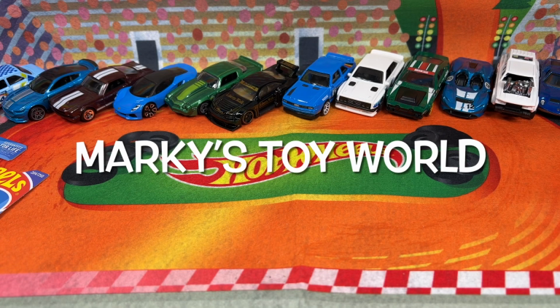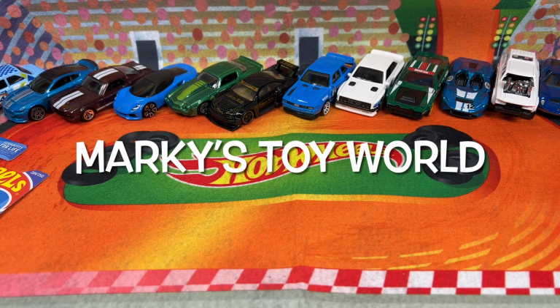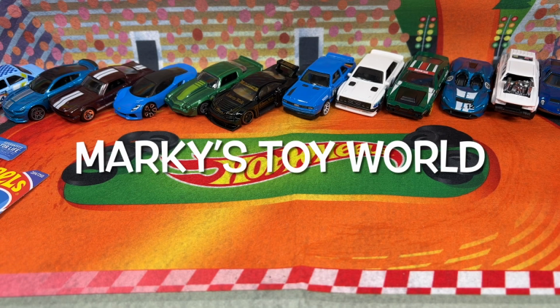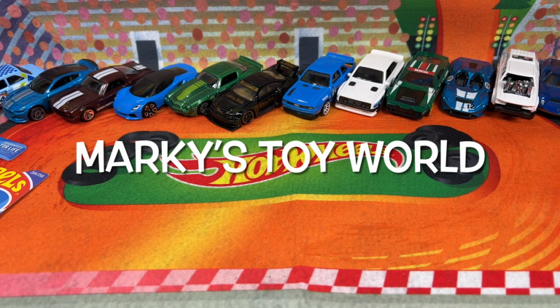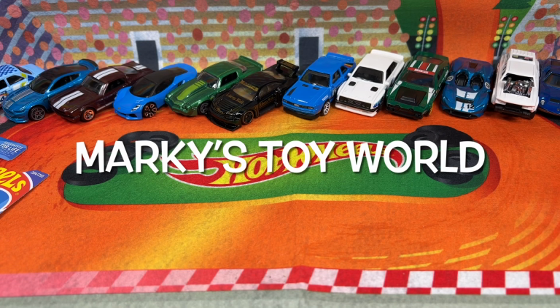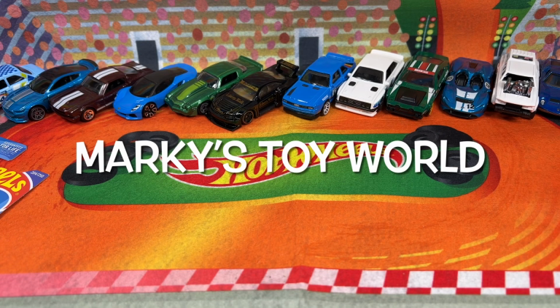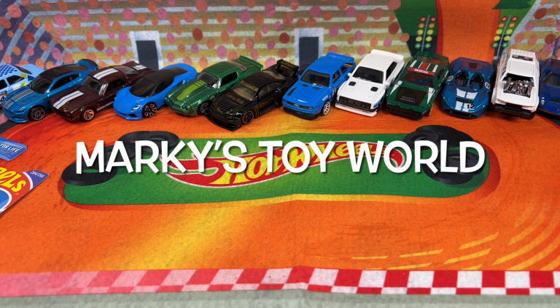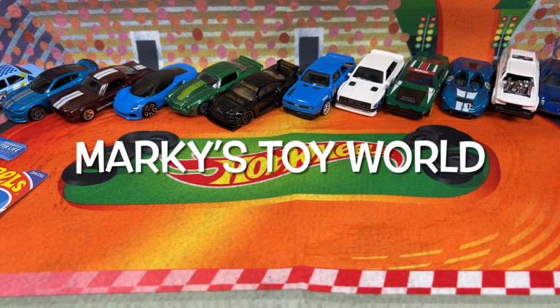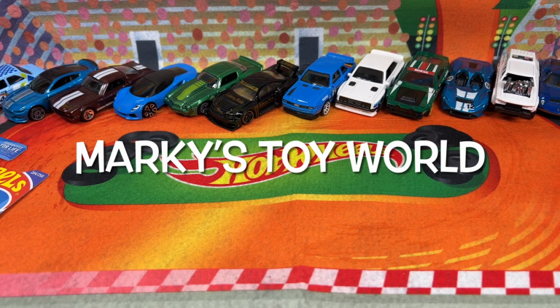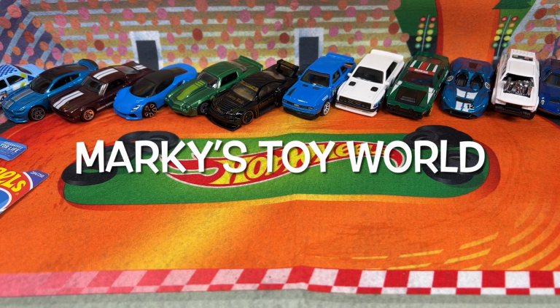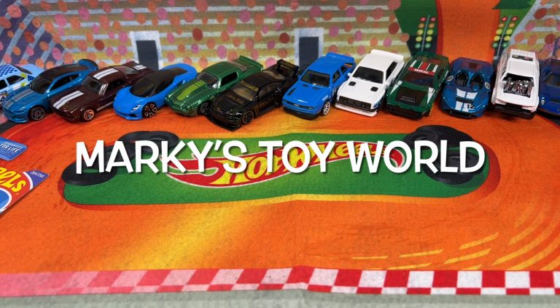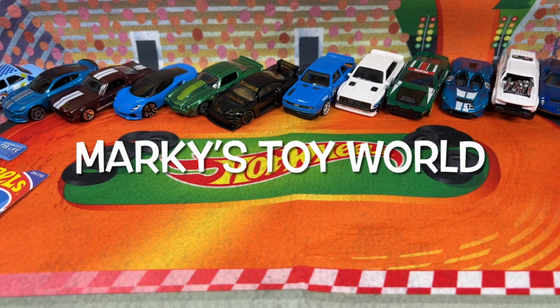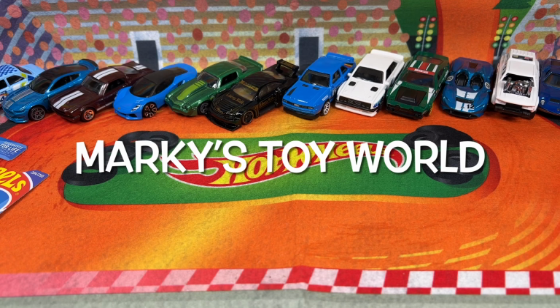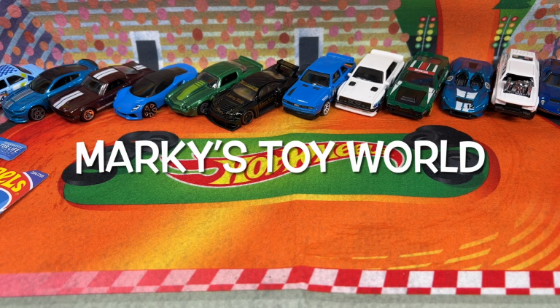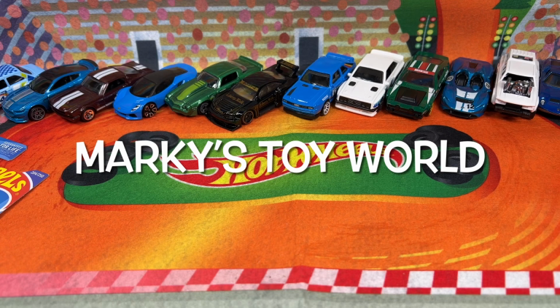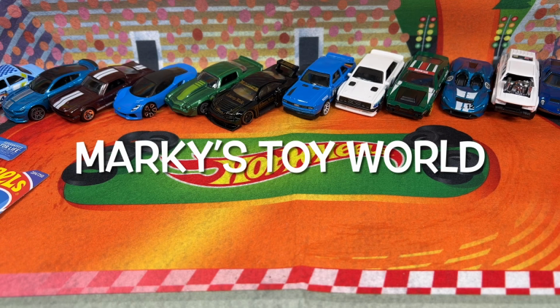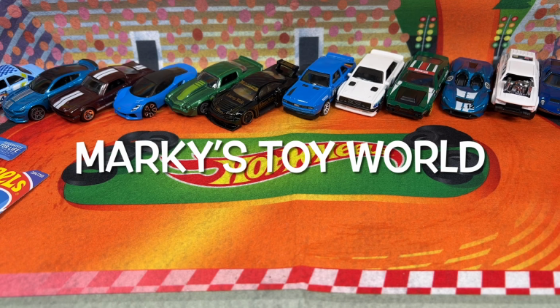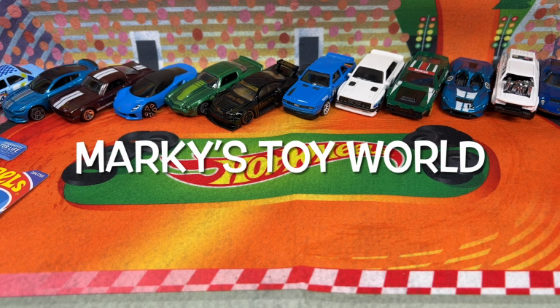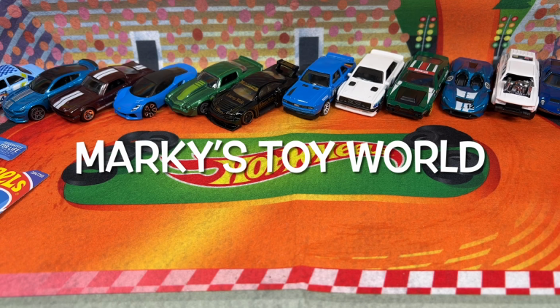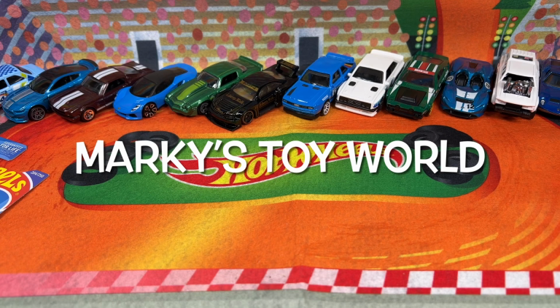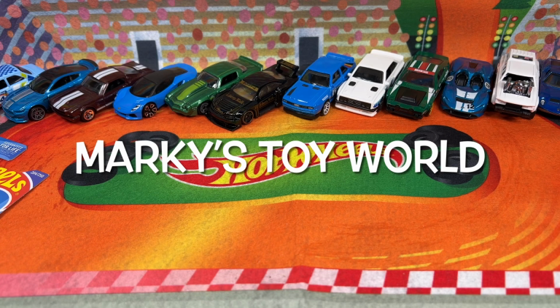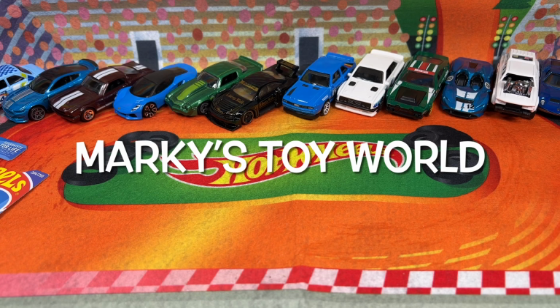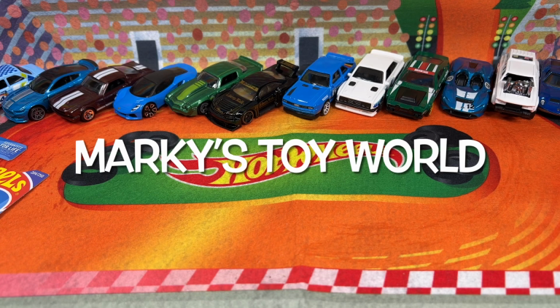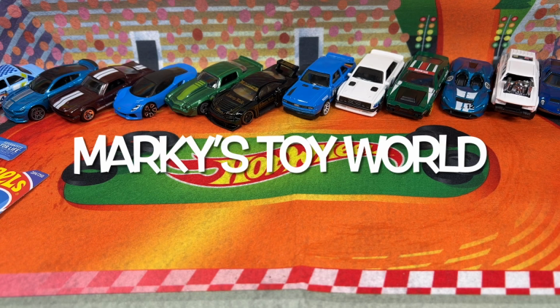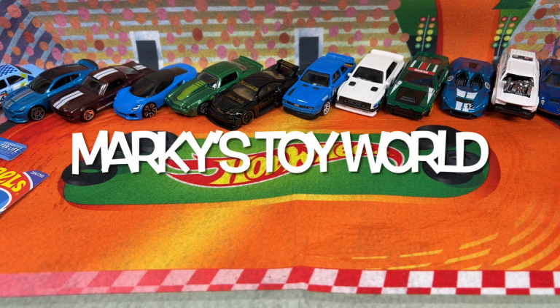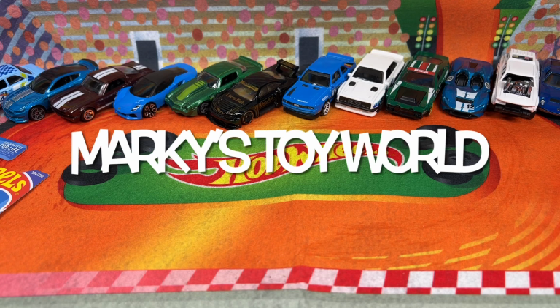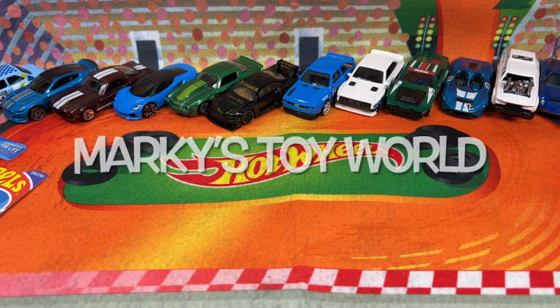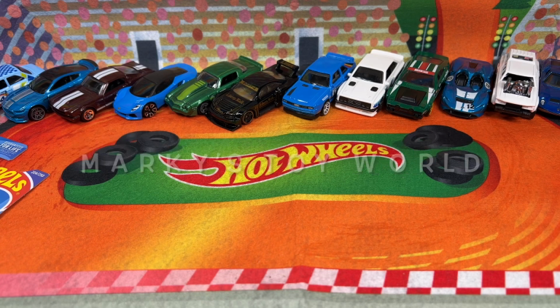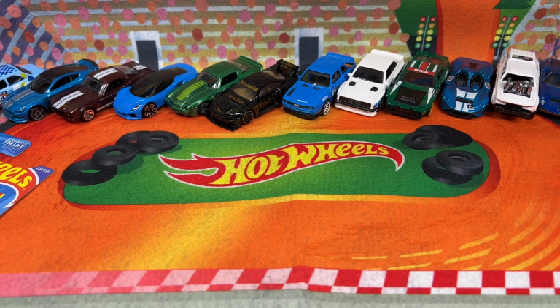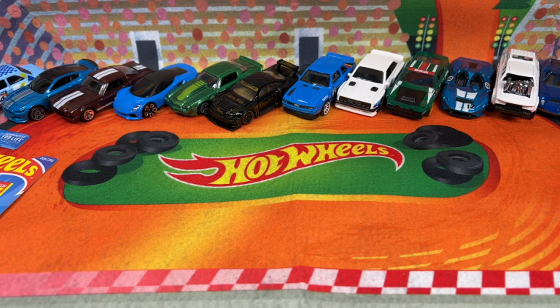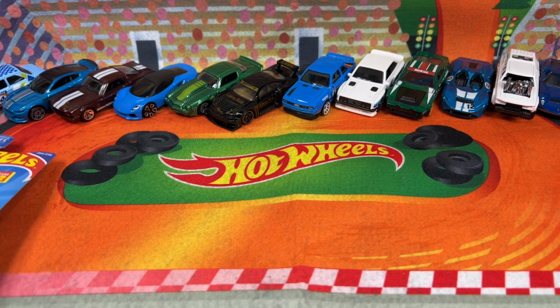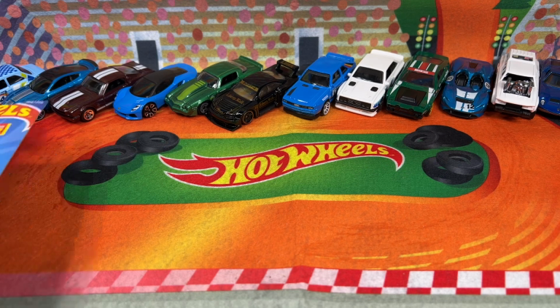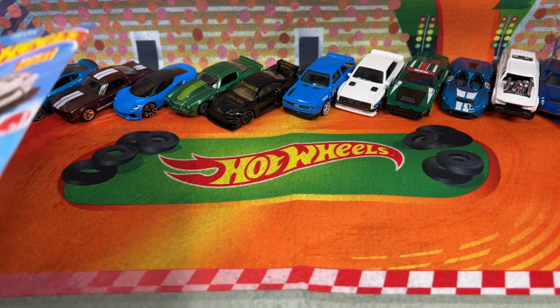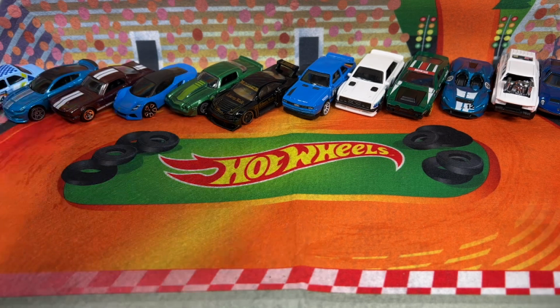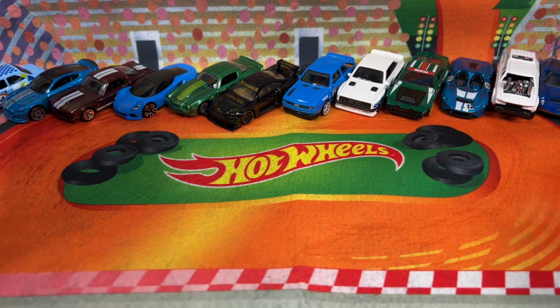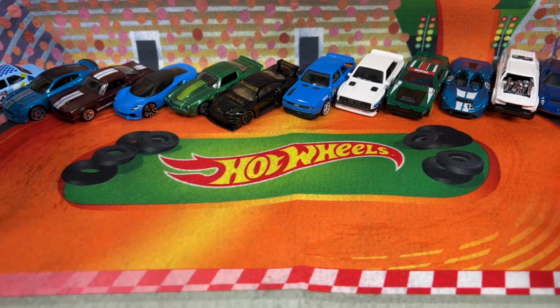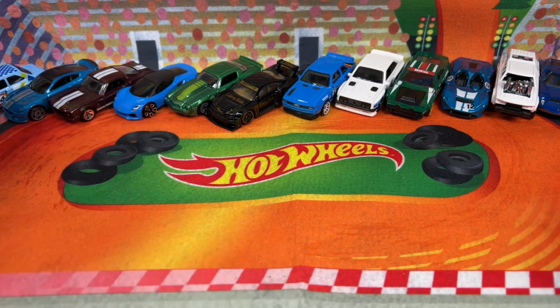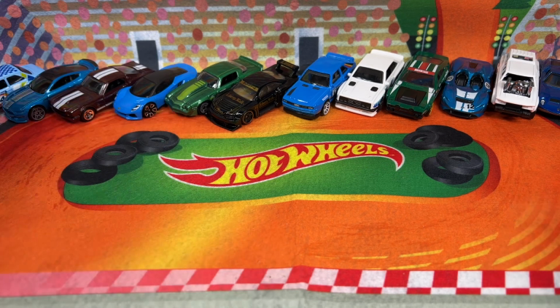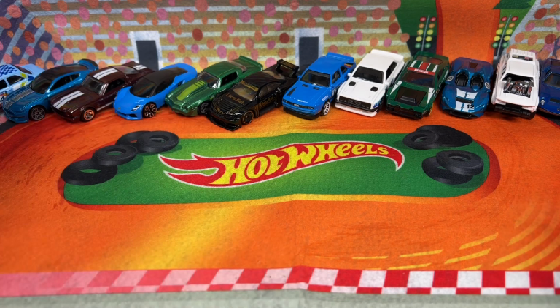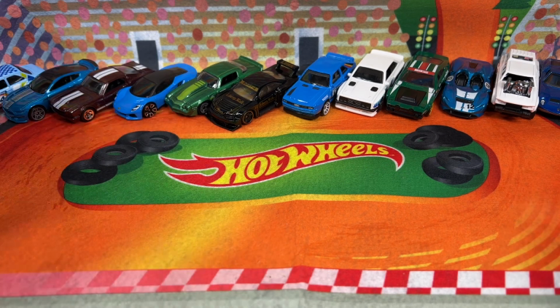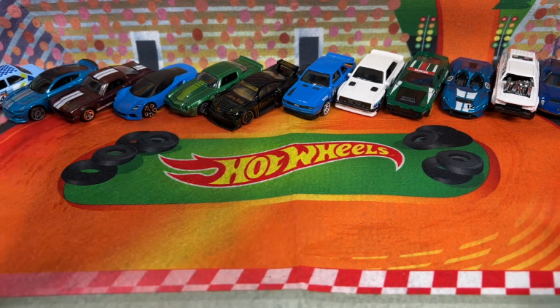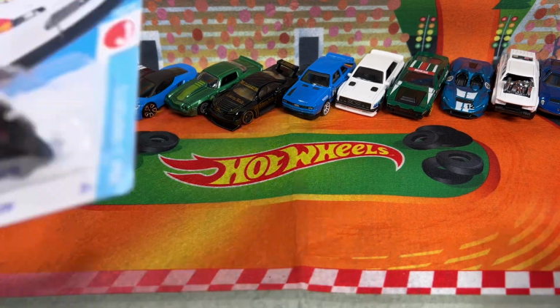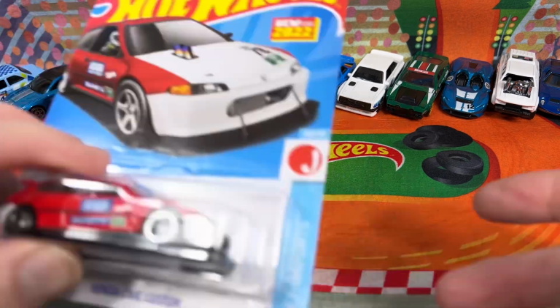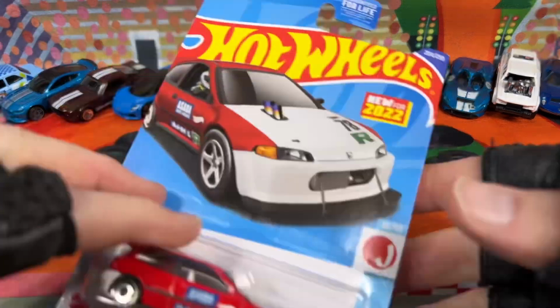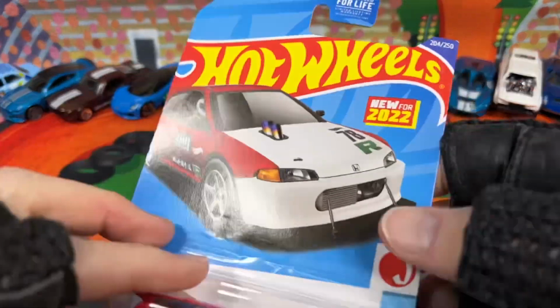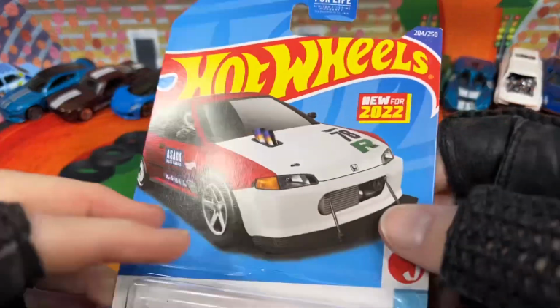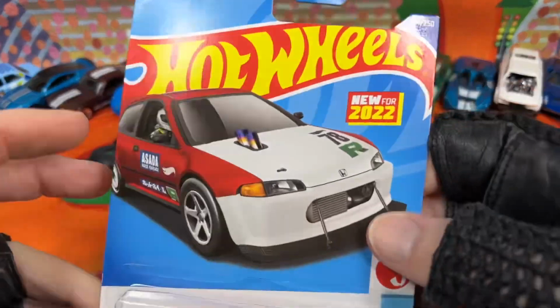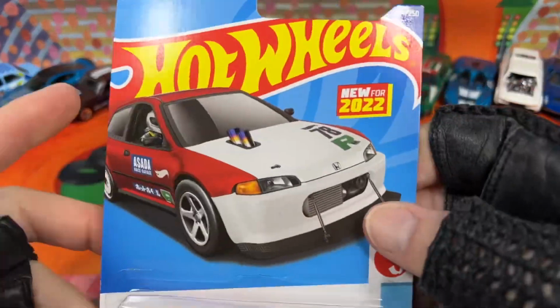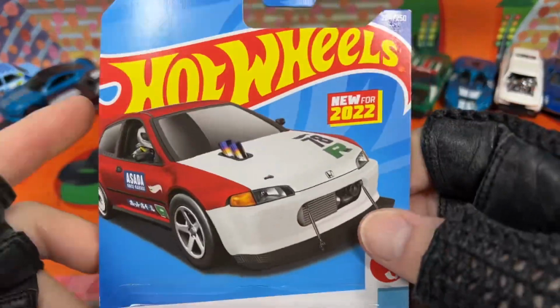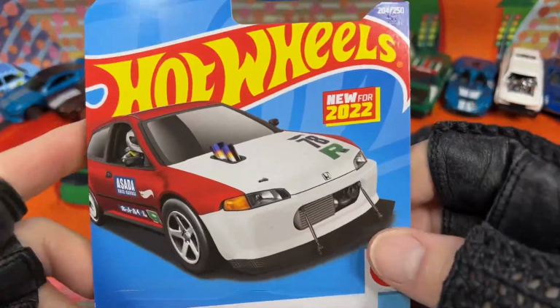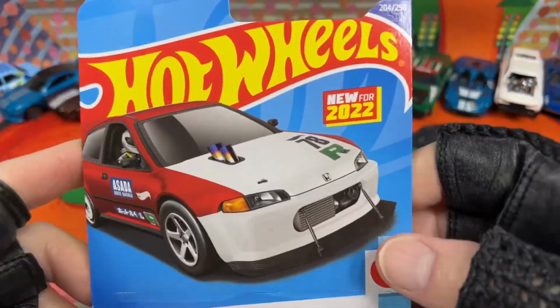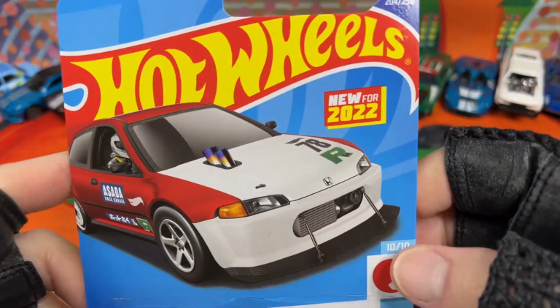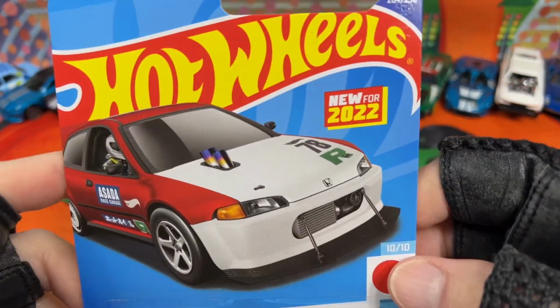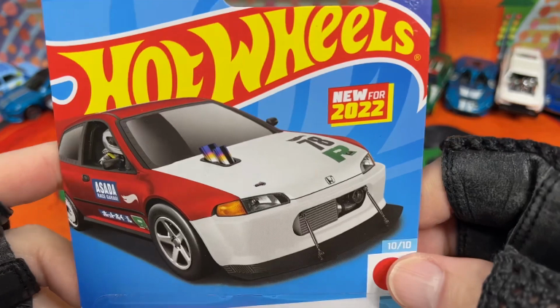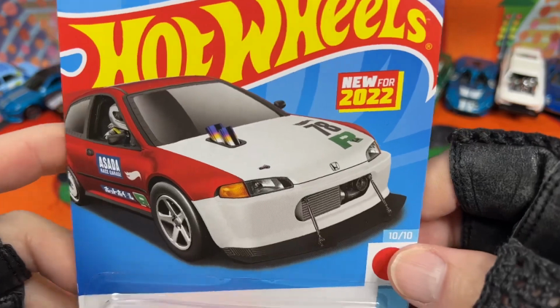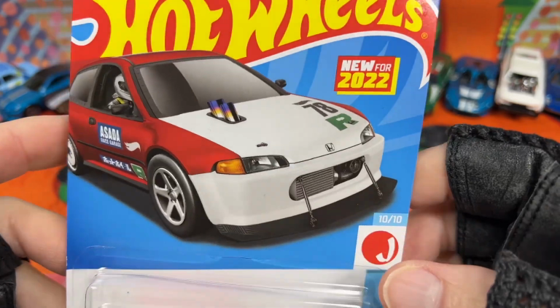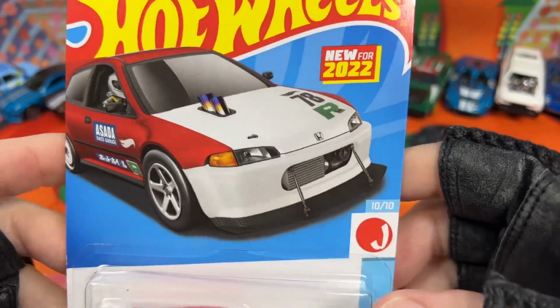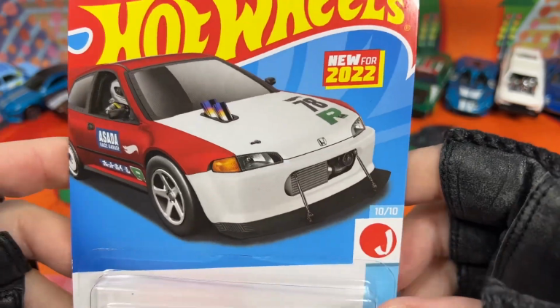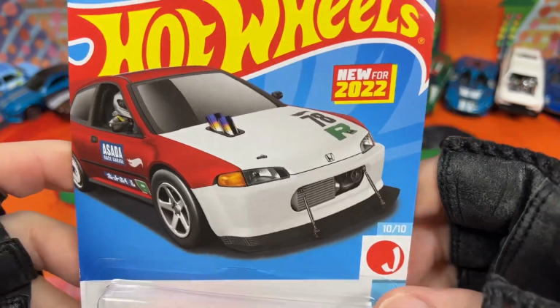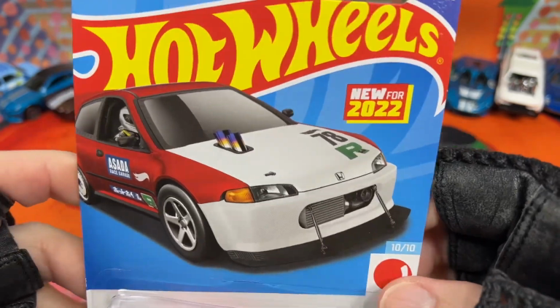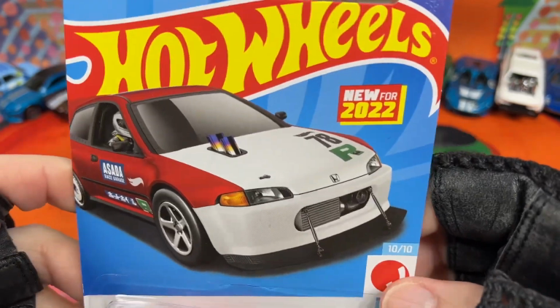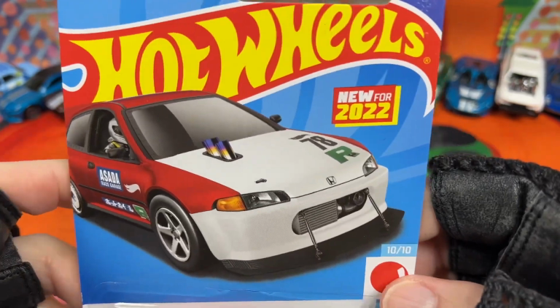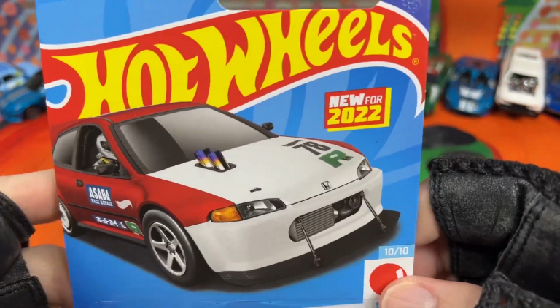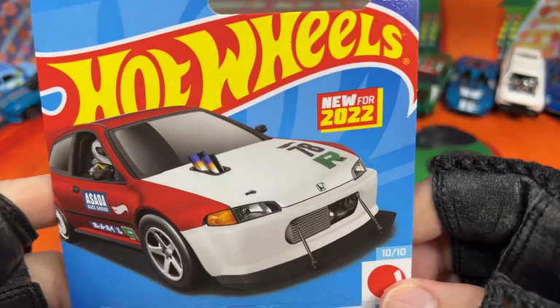Hi guys, it's Marky. How's it going? Good to see you here. I'm going to show you some of the newest Hot Wheels I picked up.